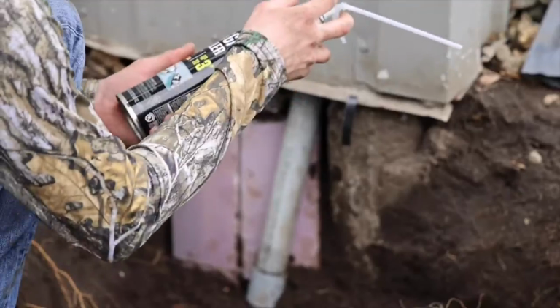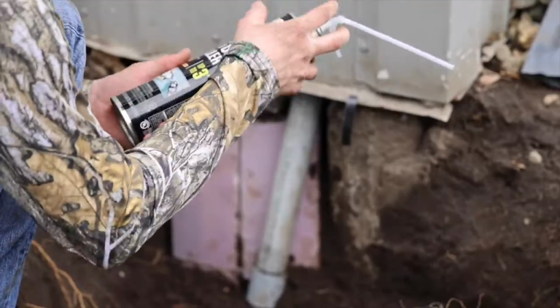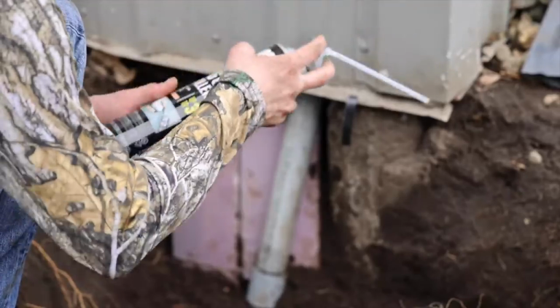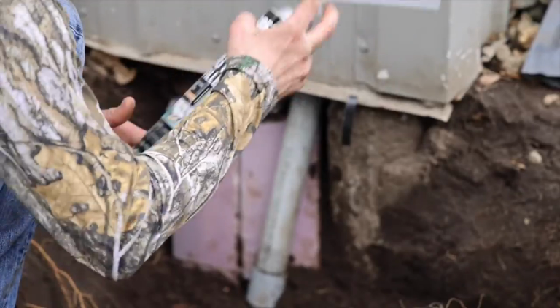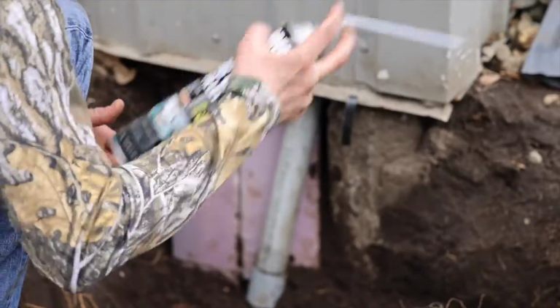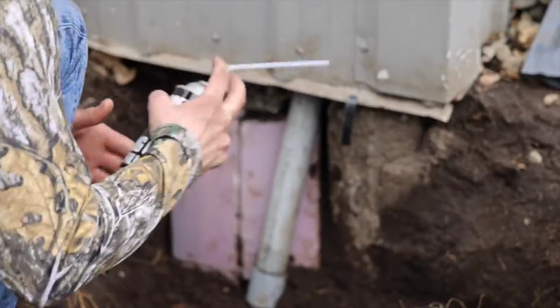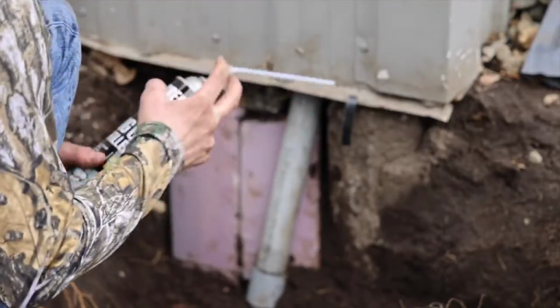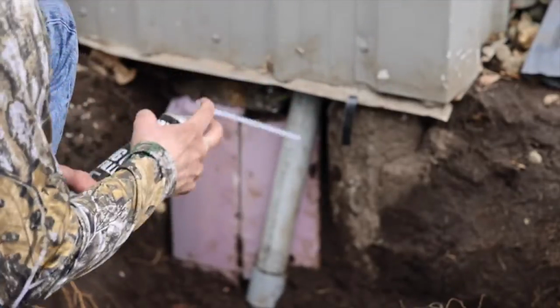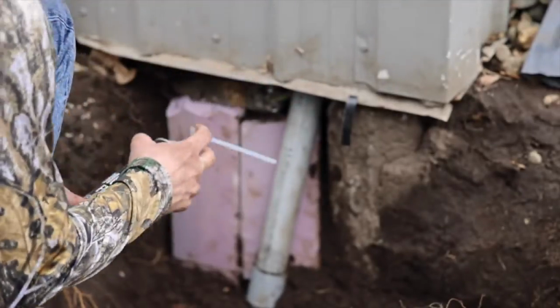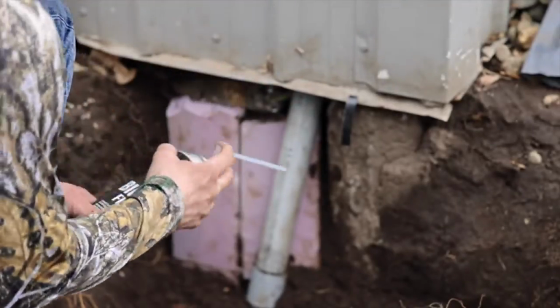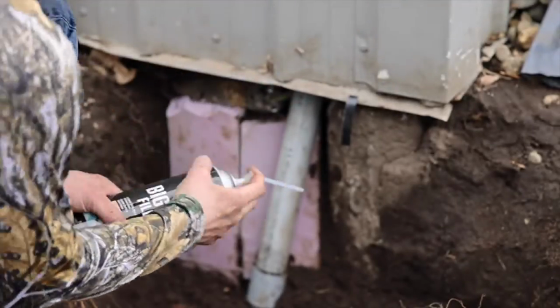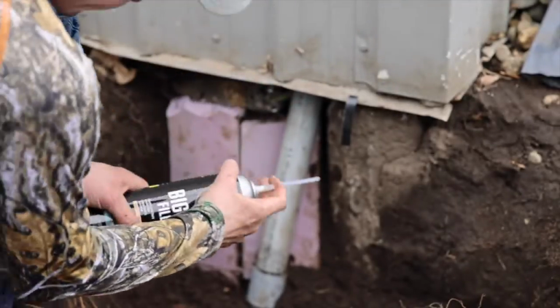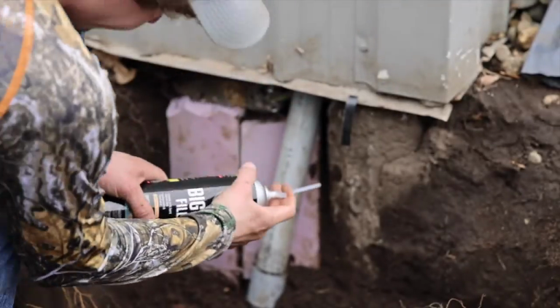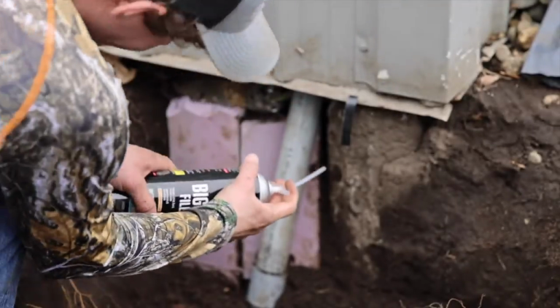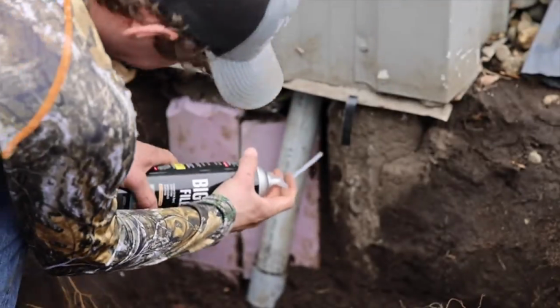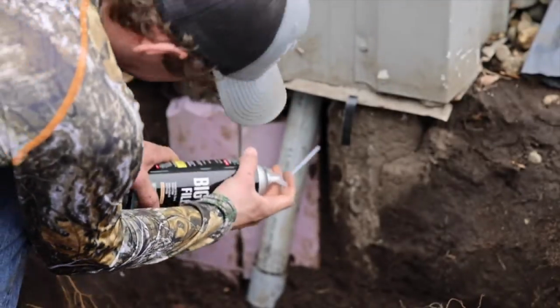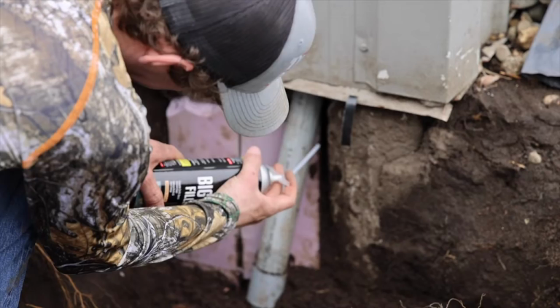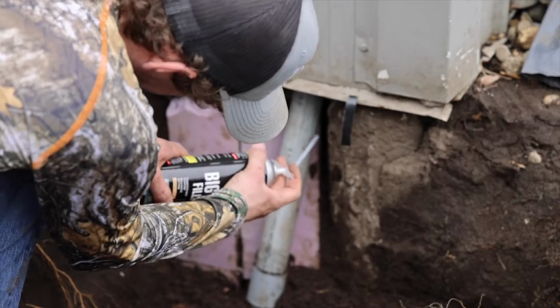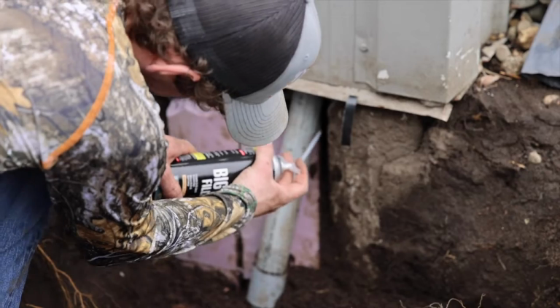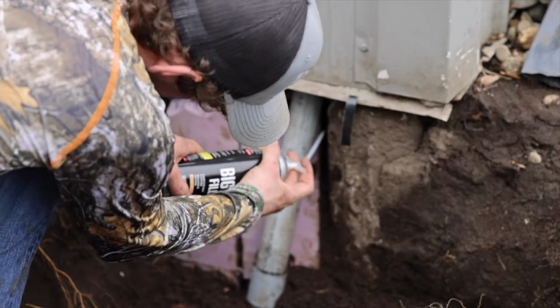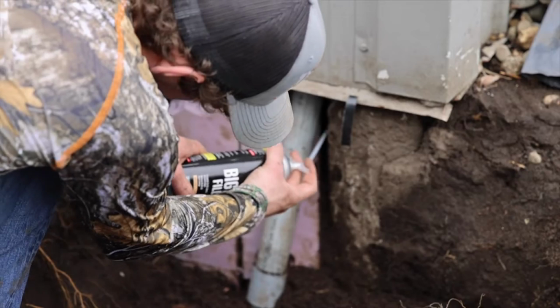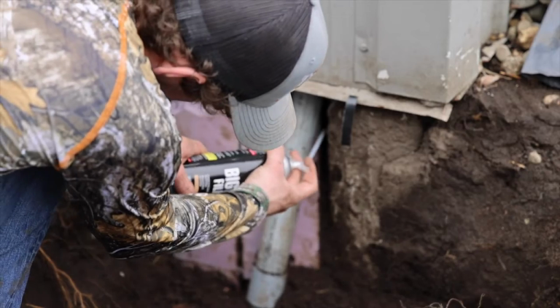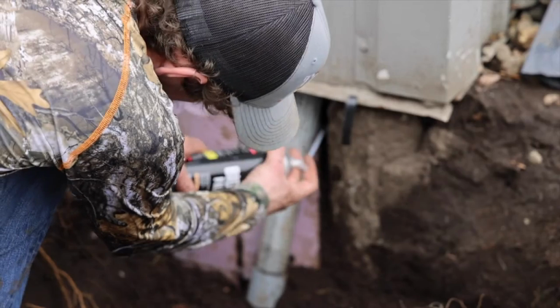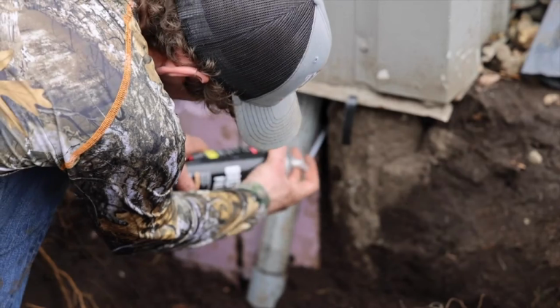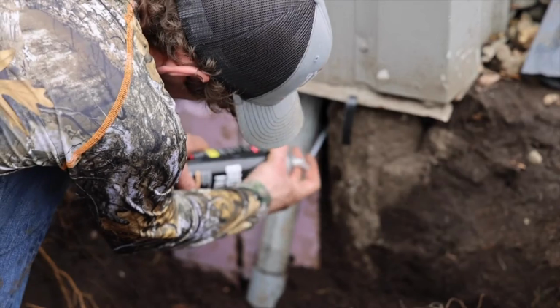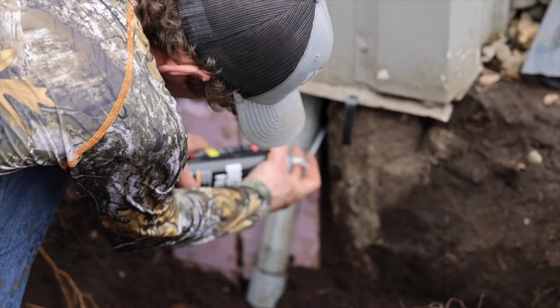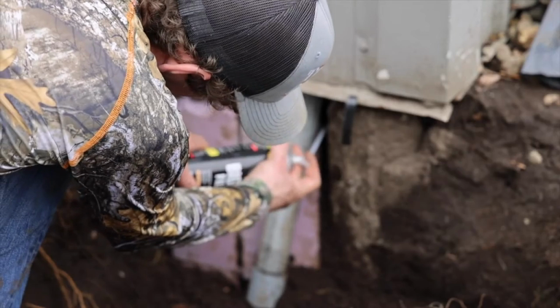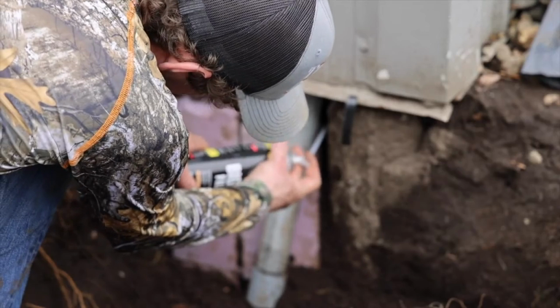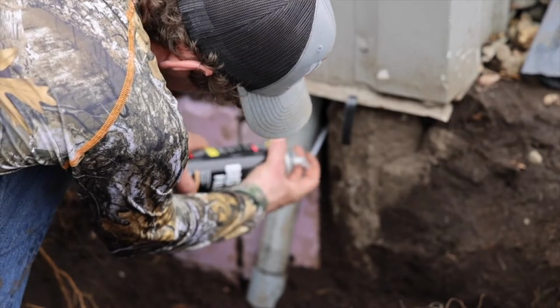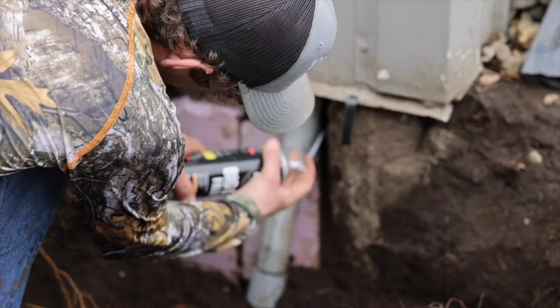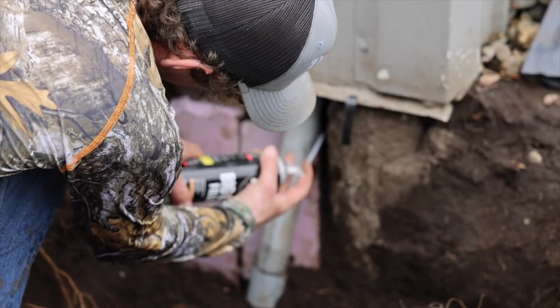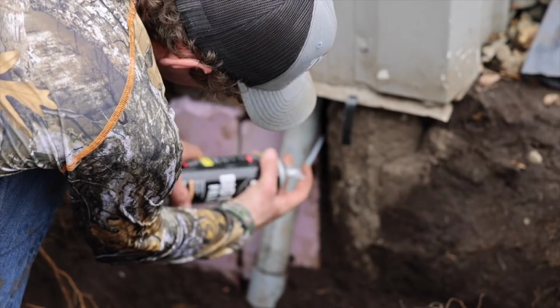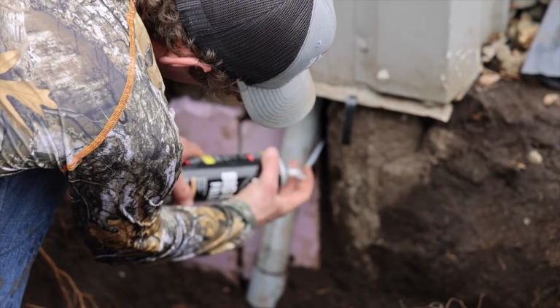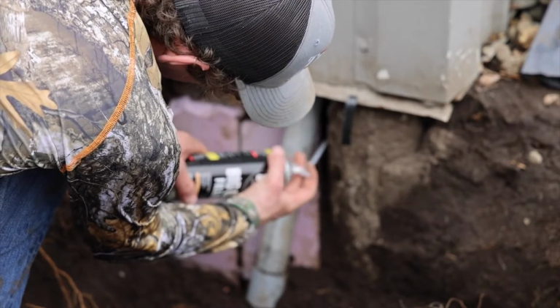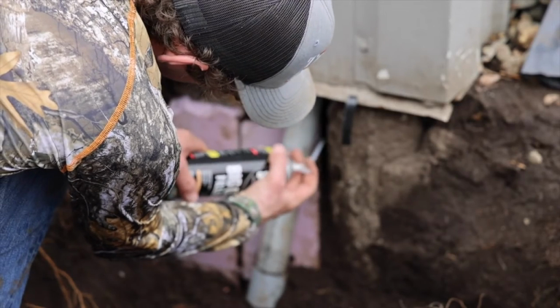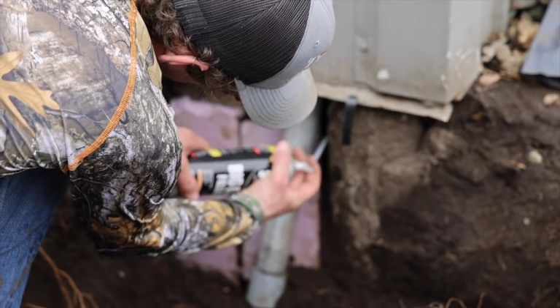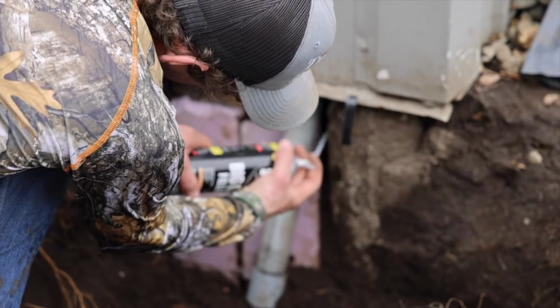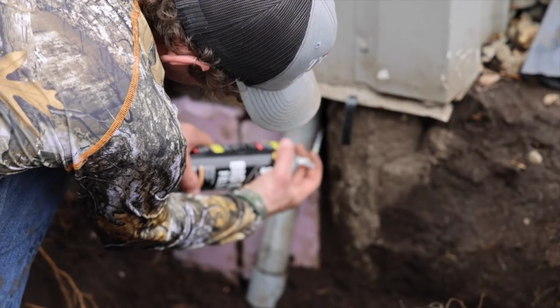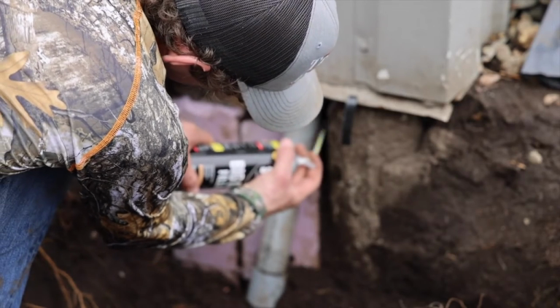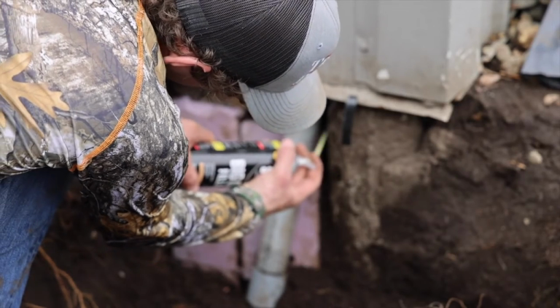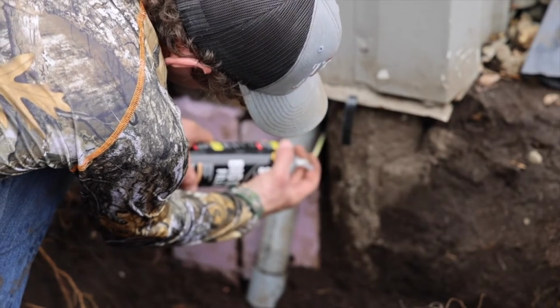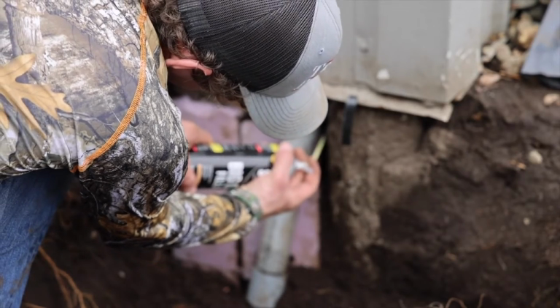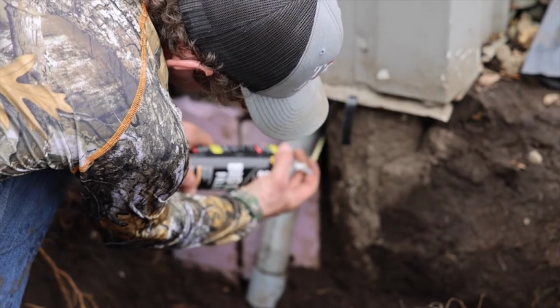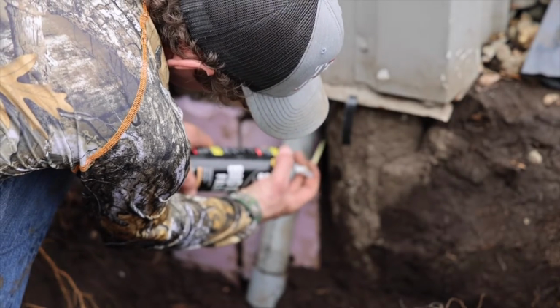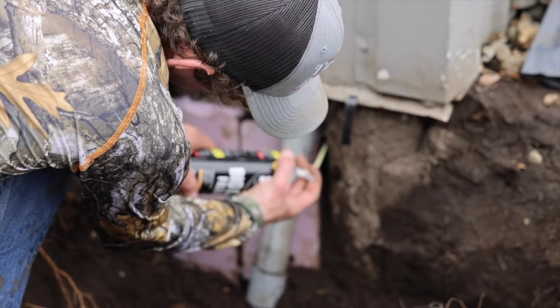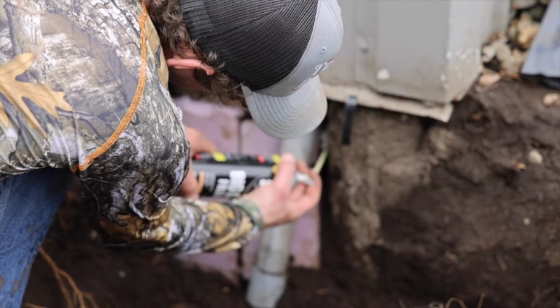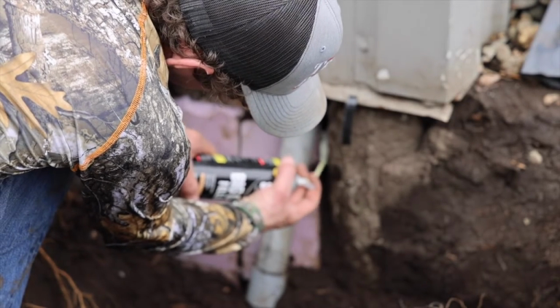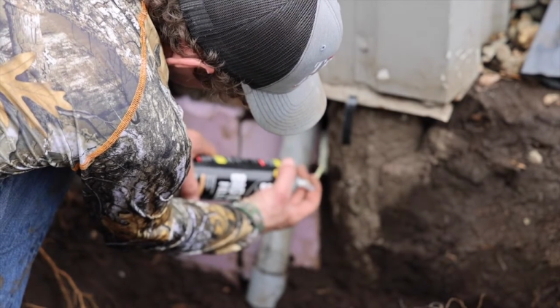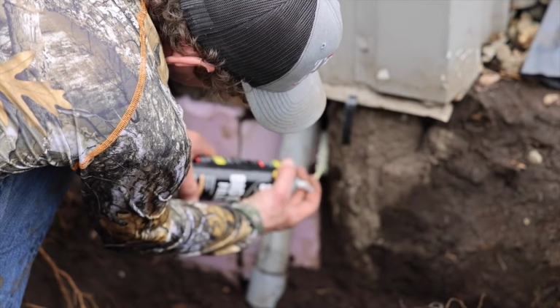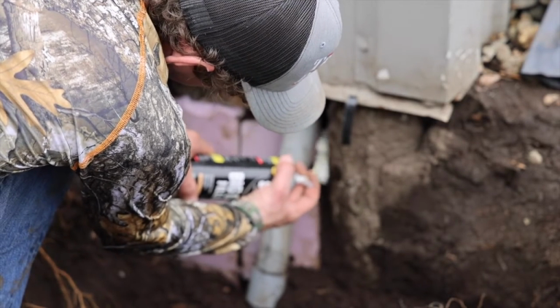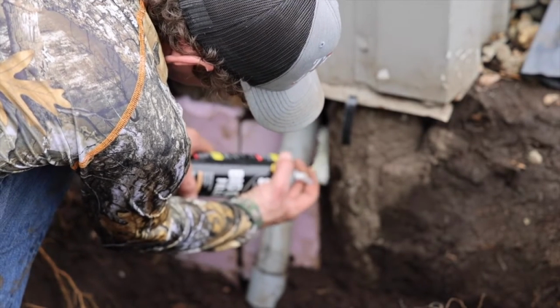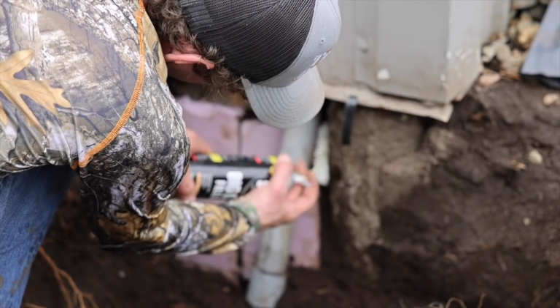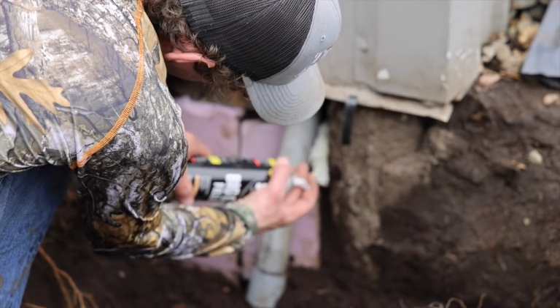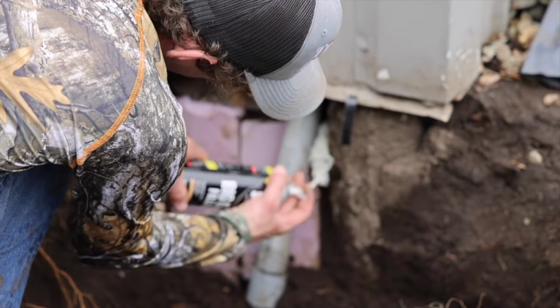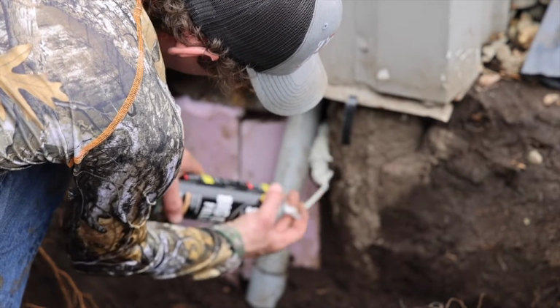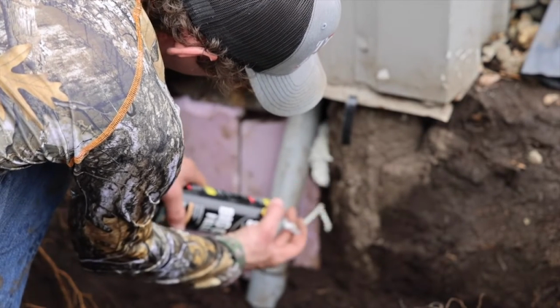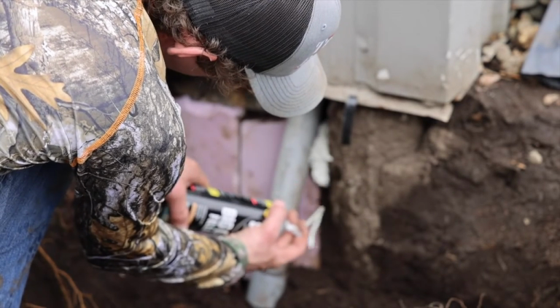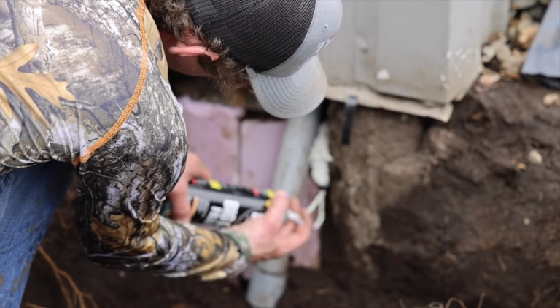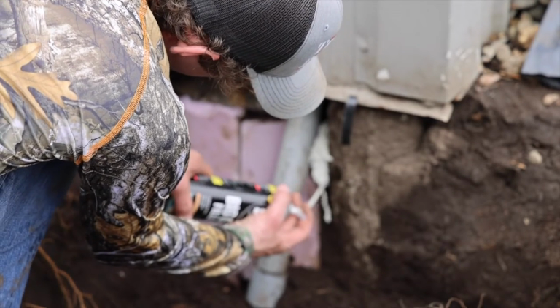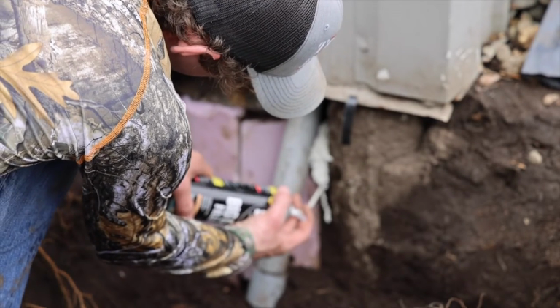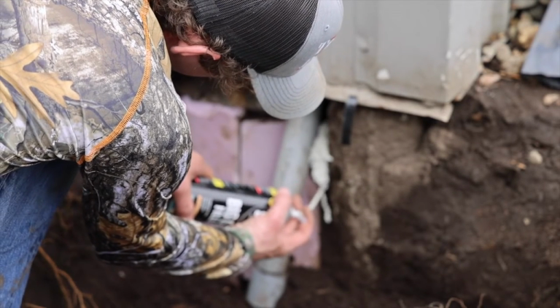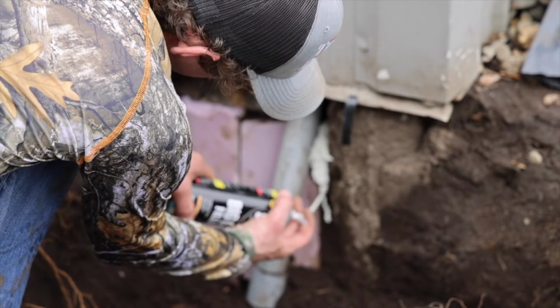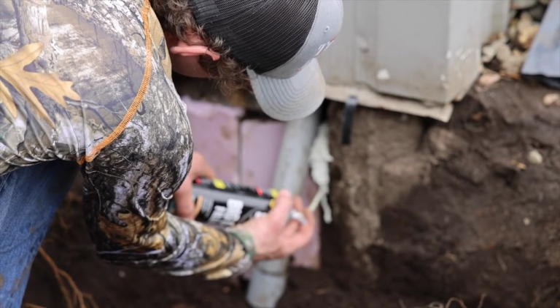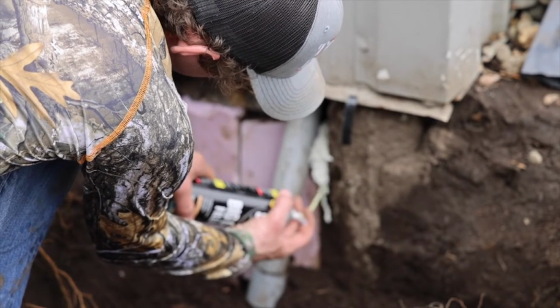And to fill all the gaps I used the spray foam that is for big gaps up to three inches.